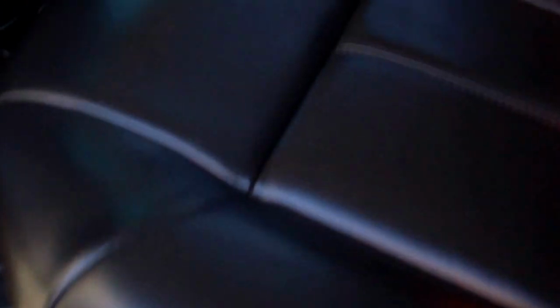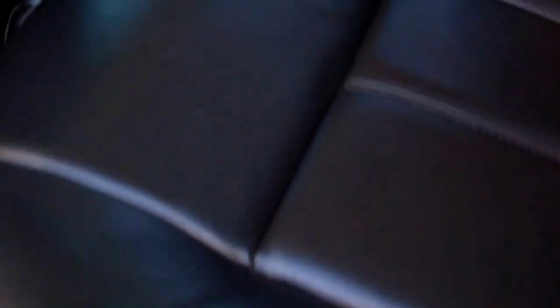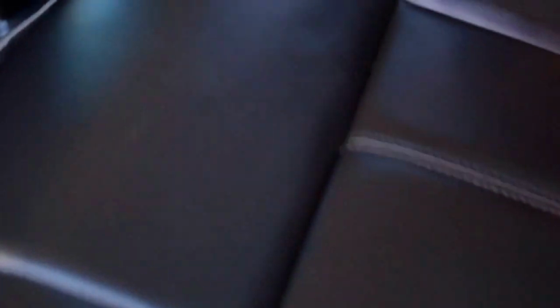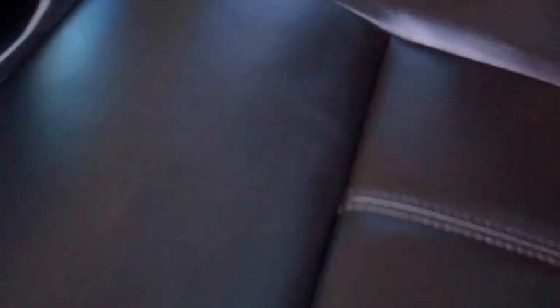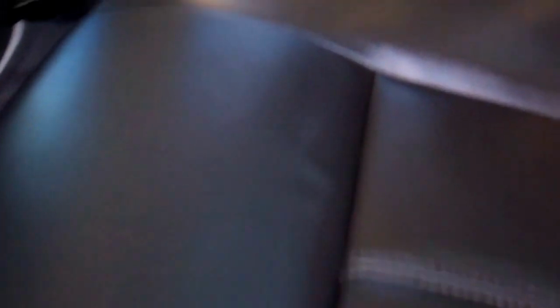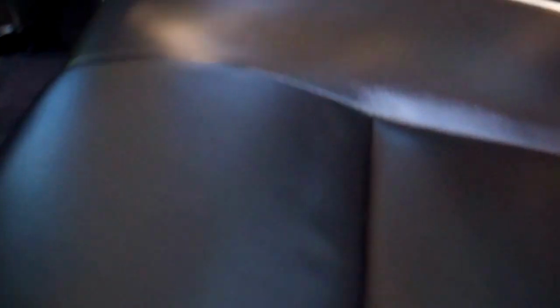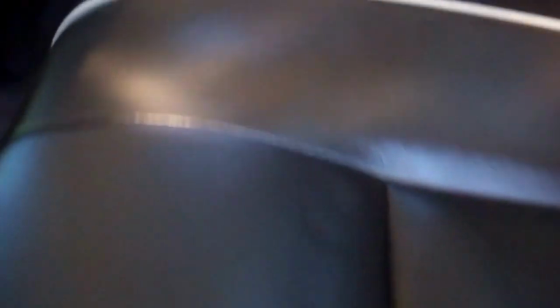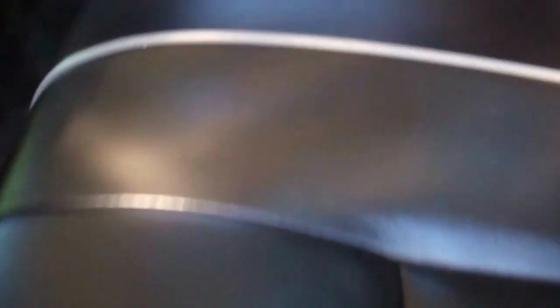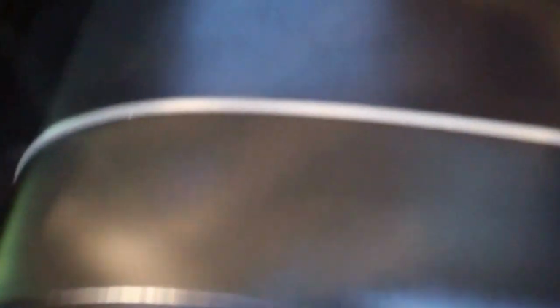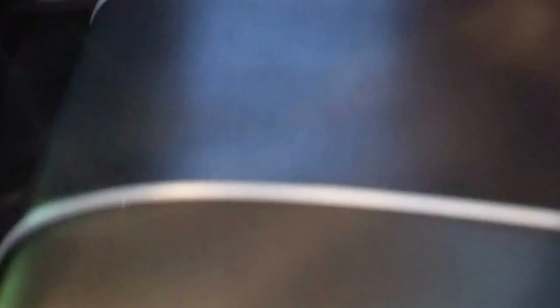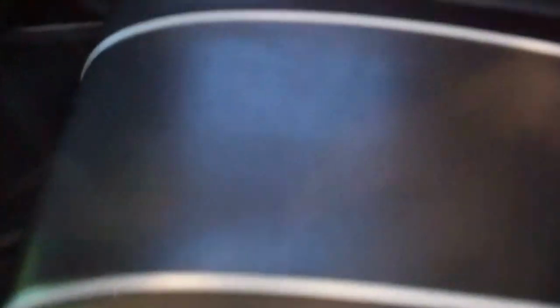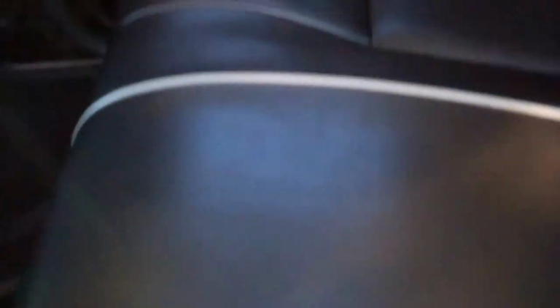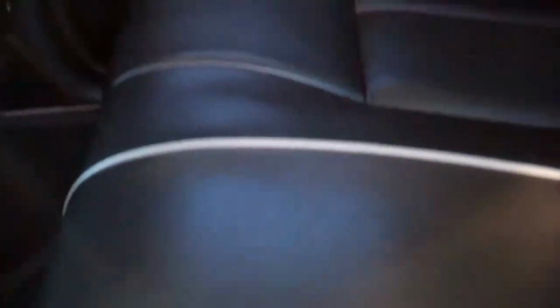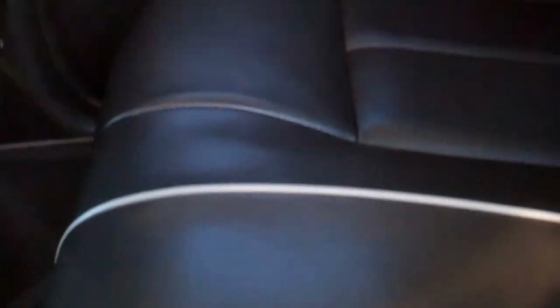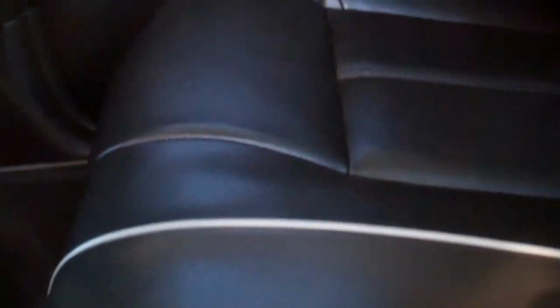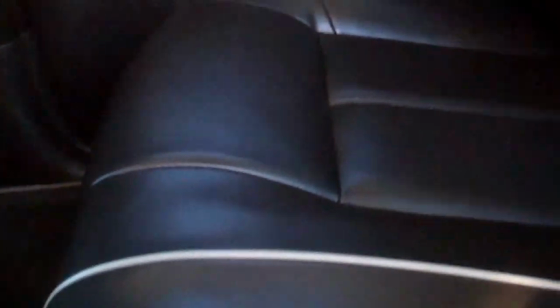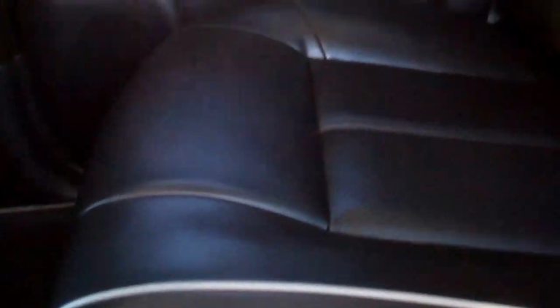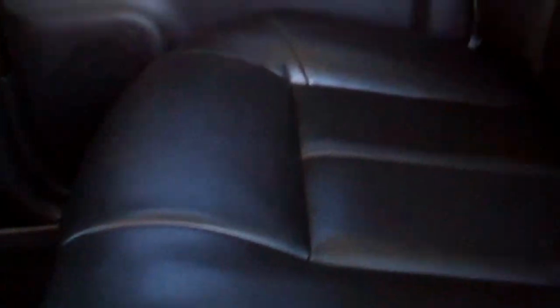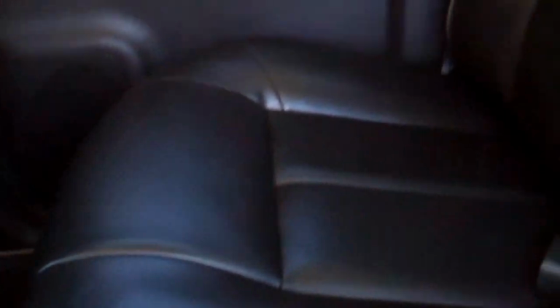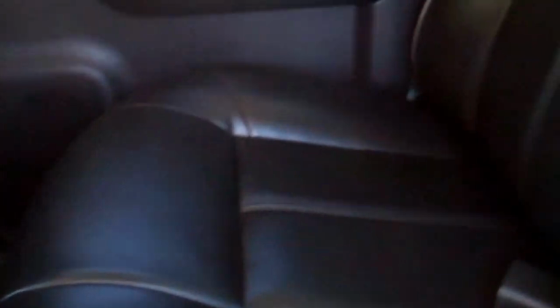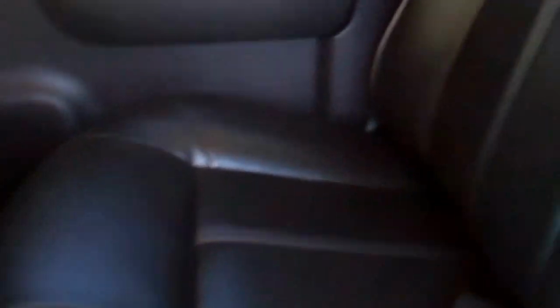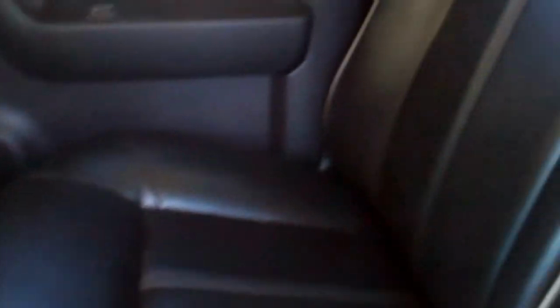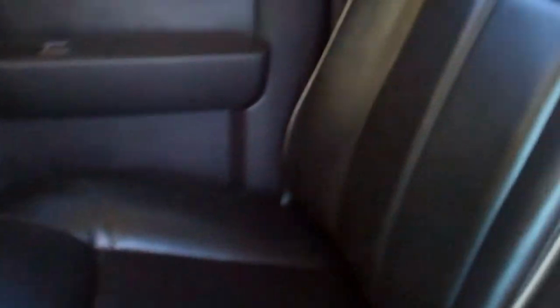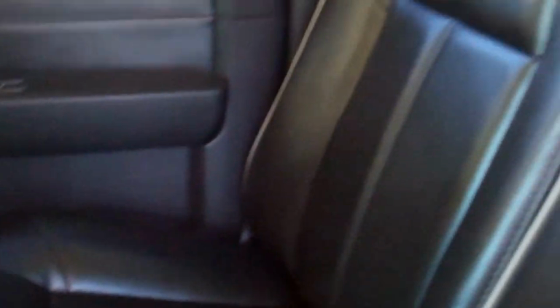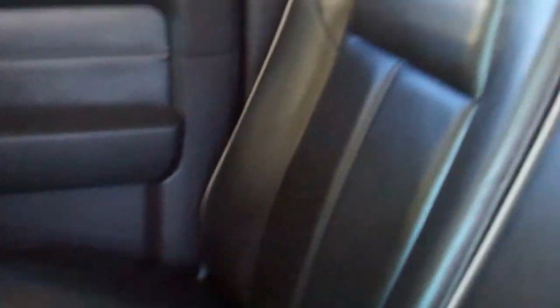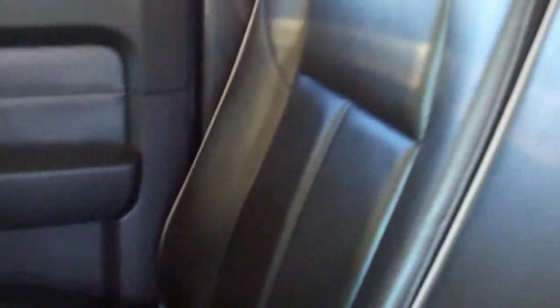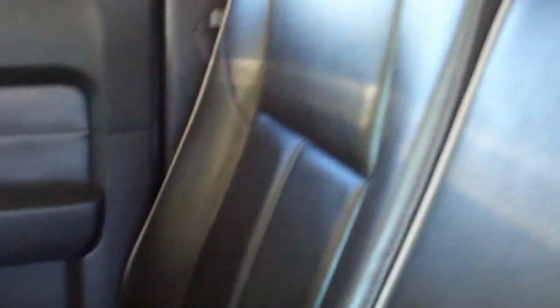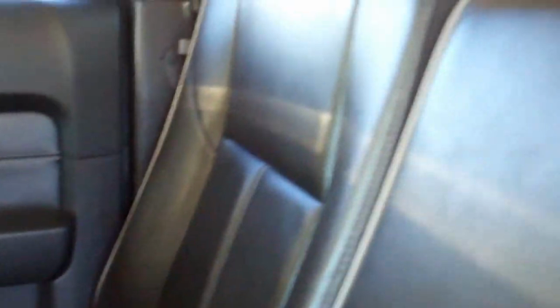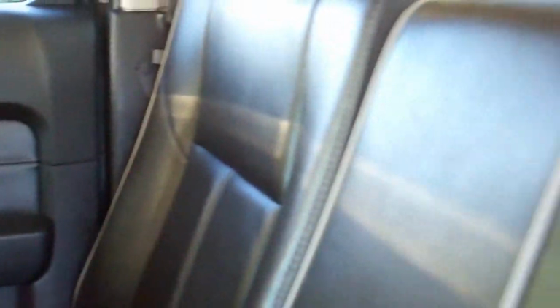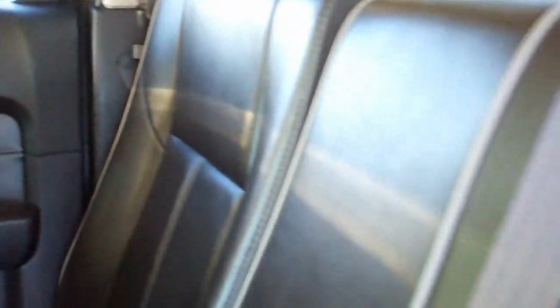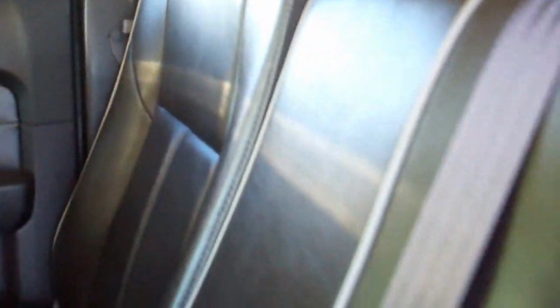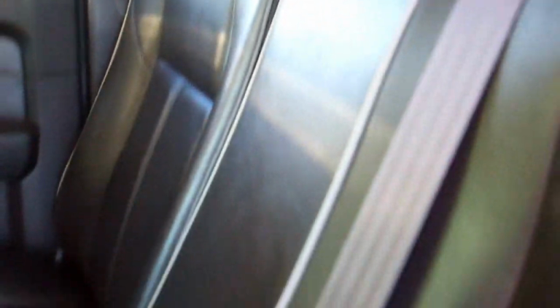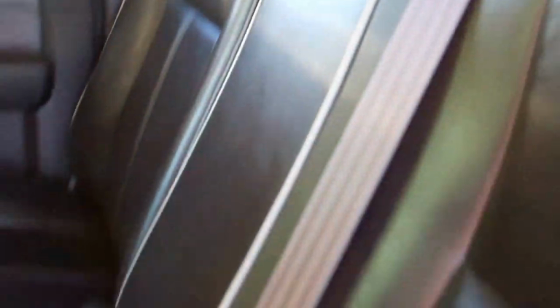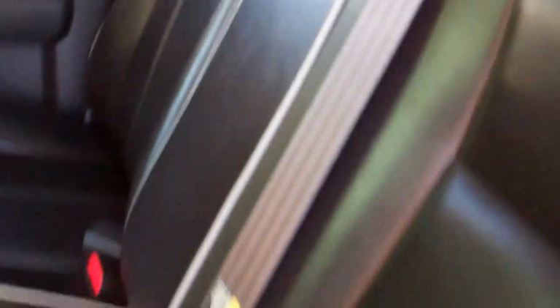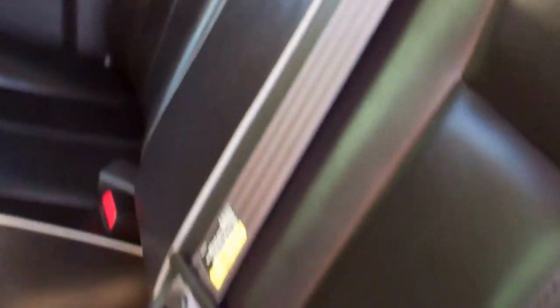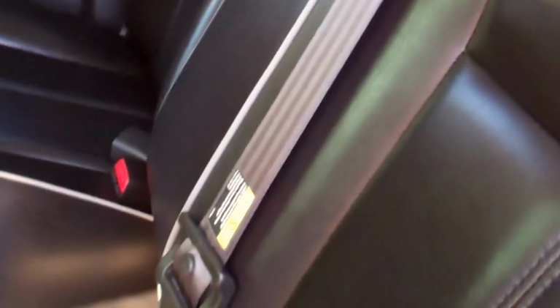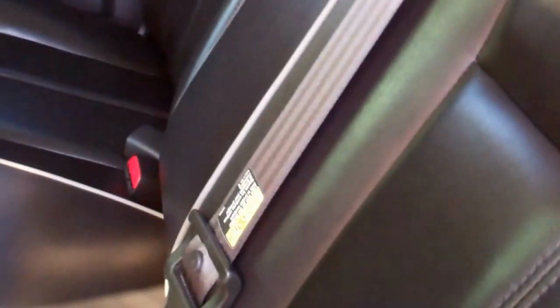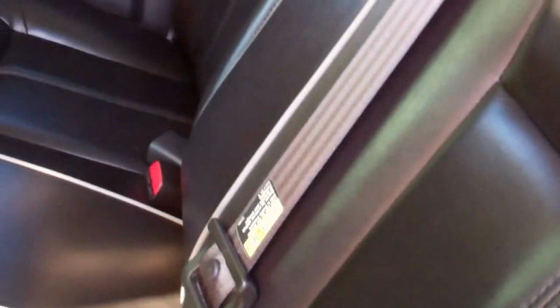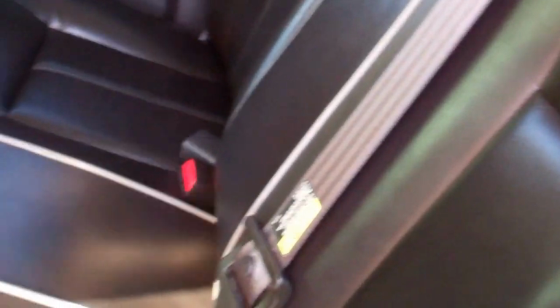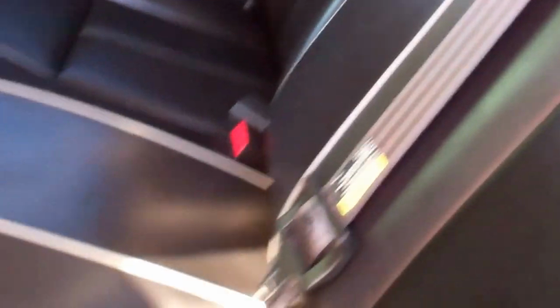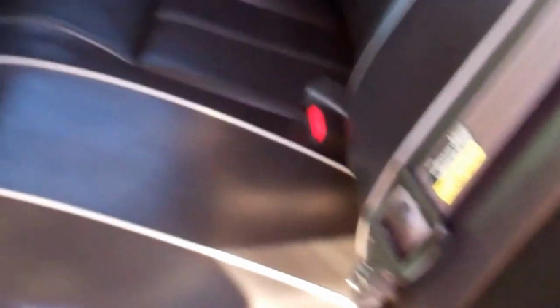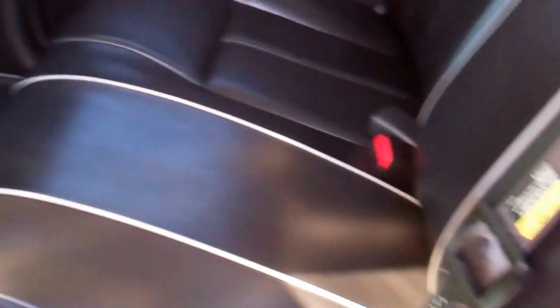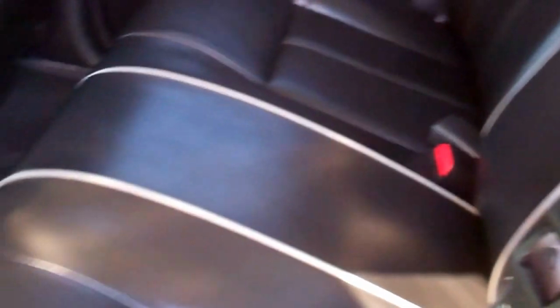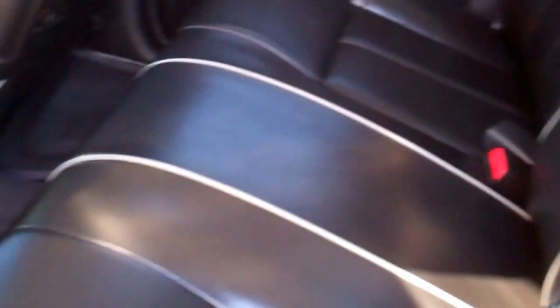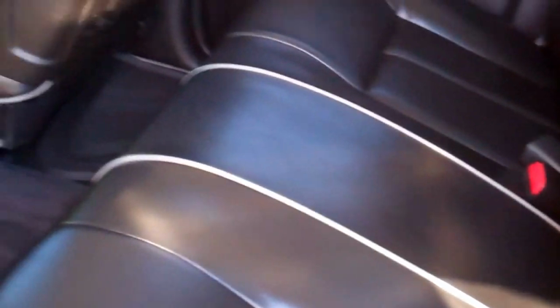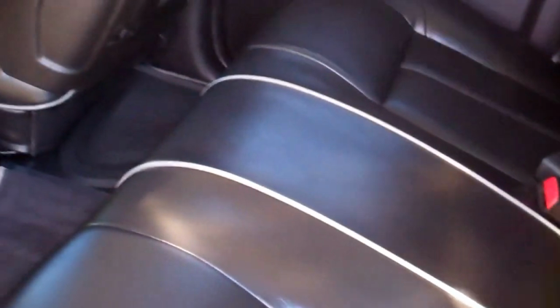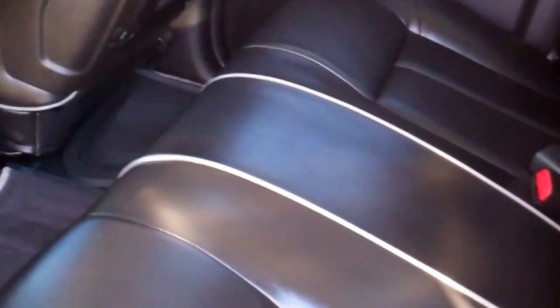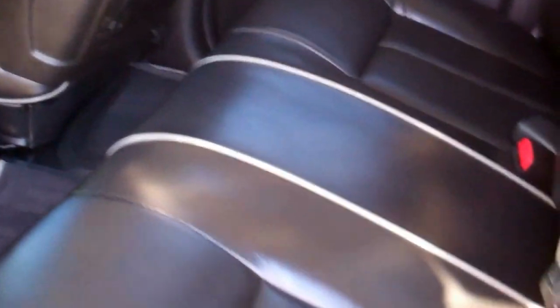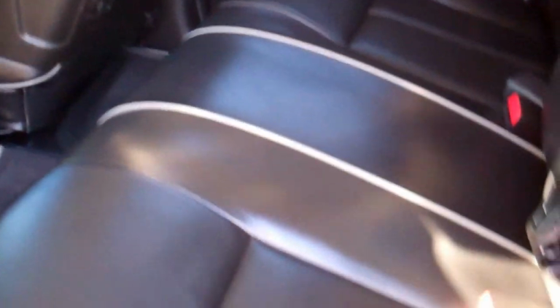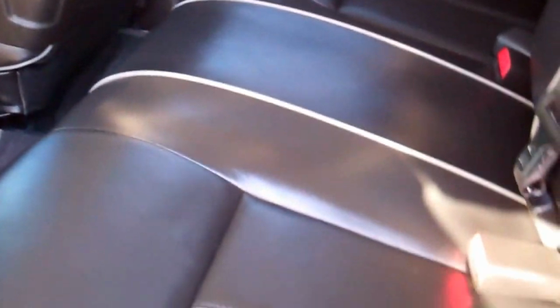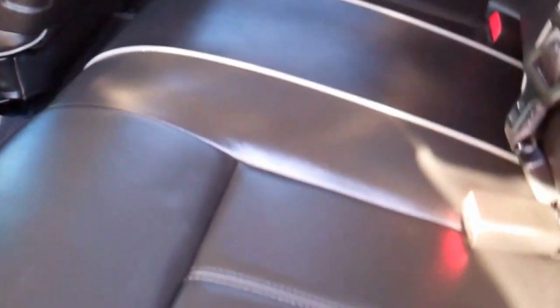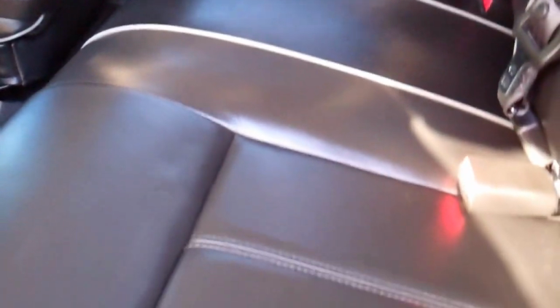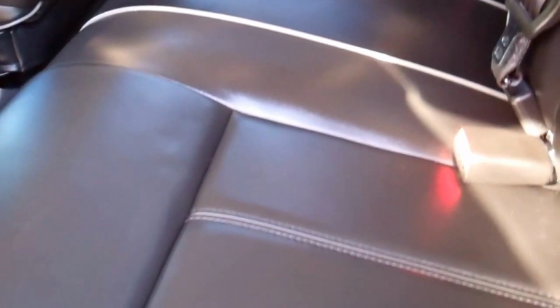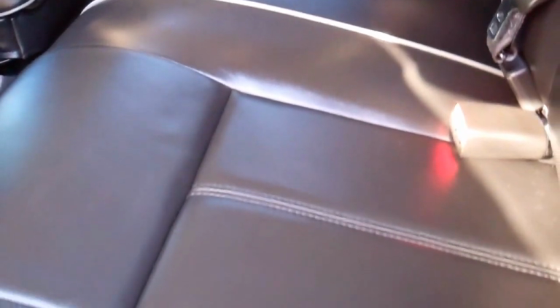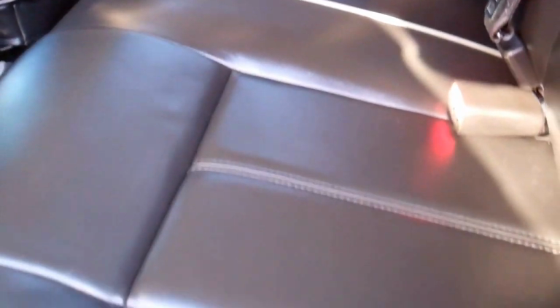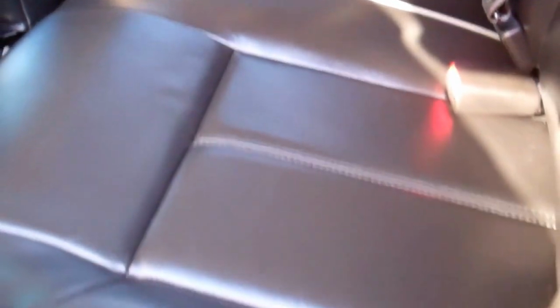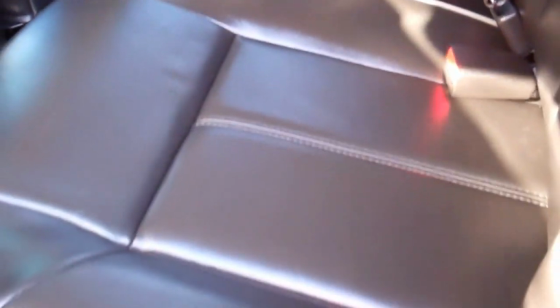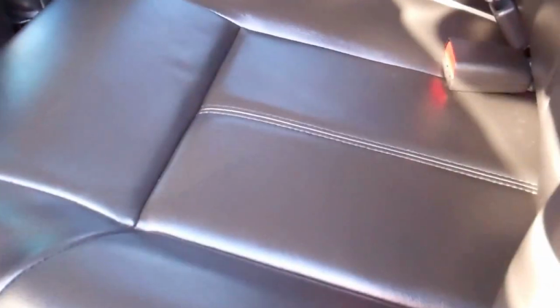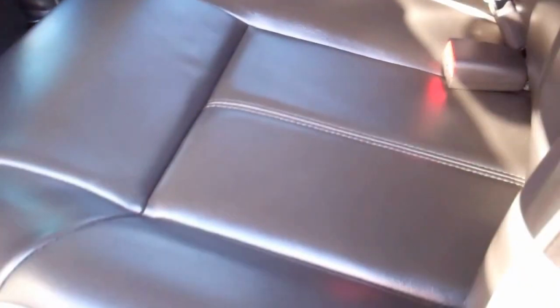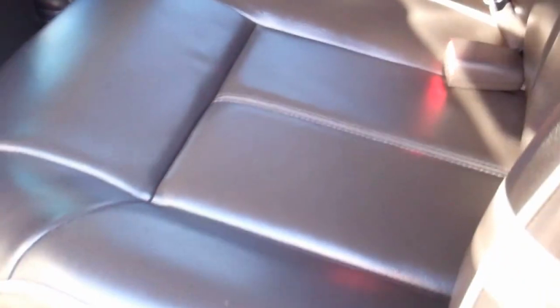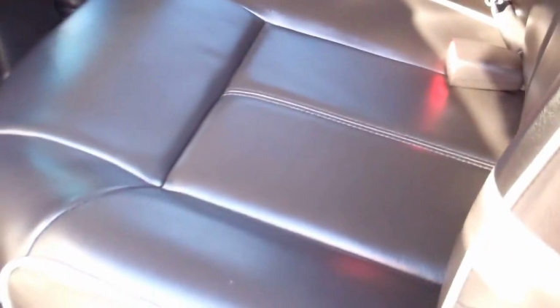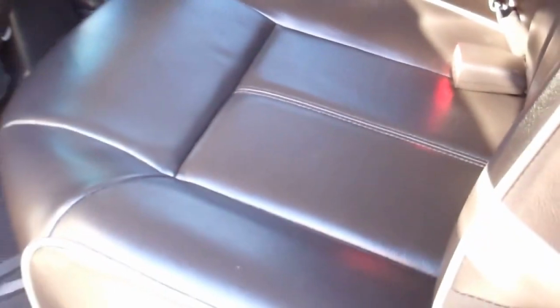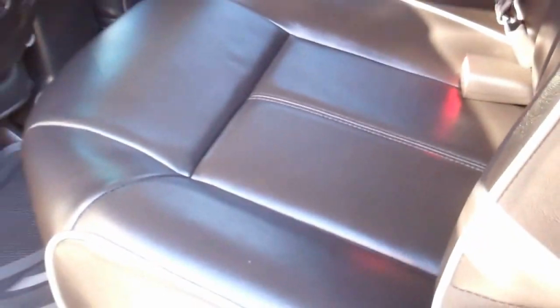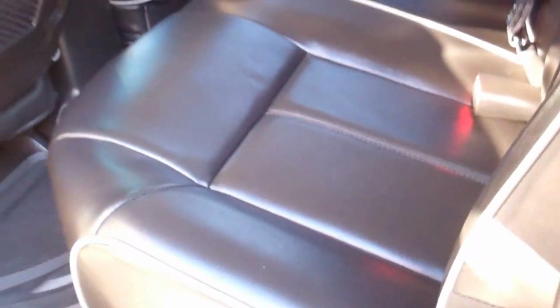The back seats are very clean as well — no rips, no tears, as you'd expect with how clean the front seats were.